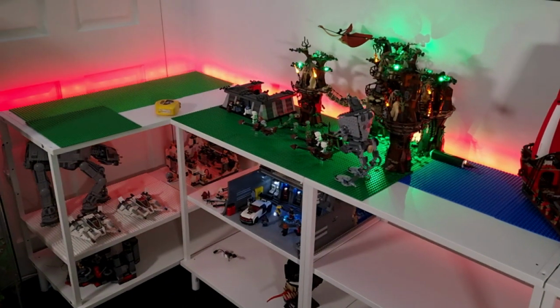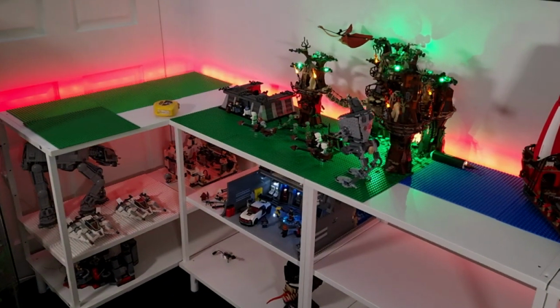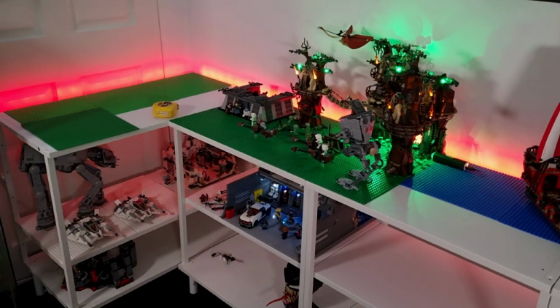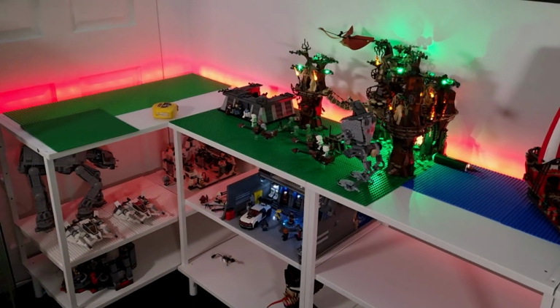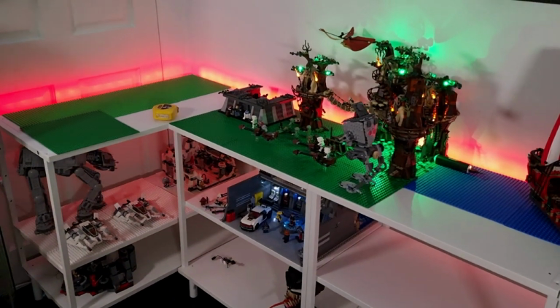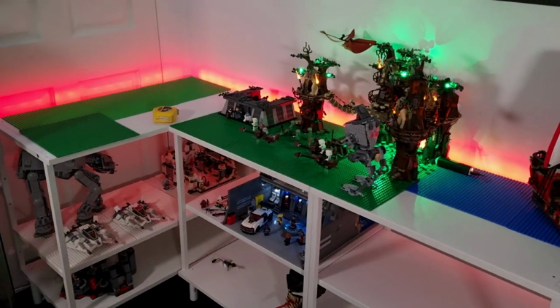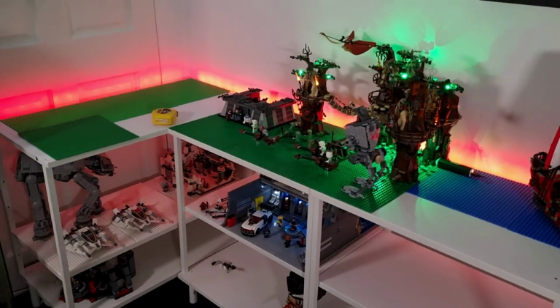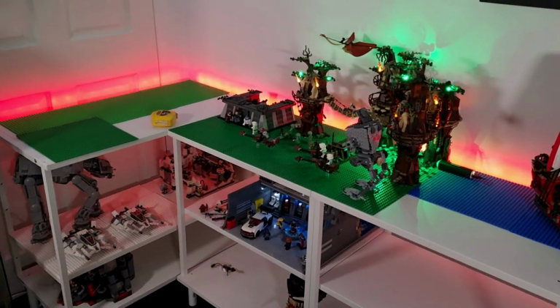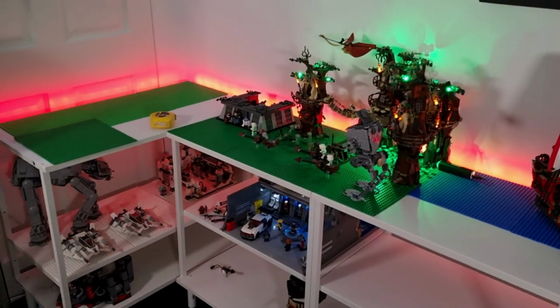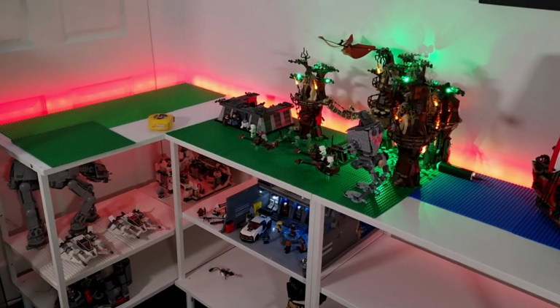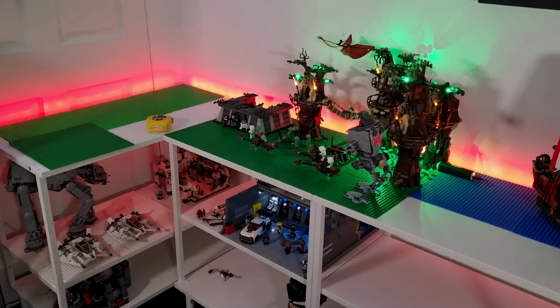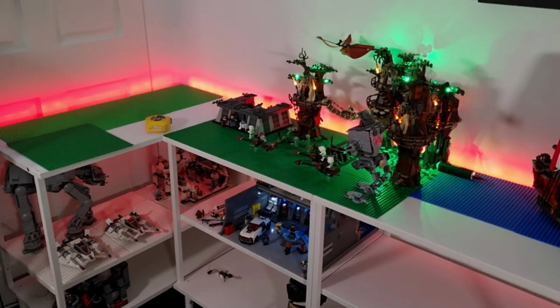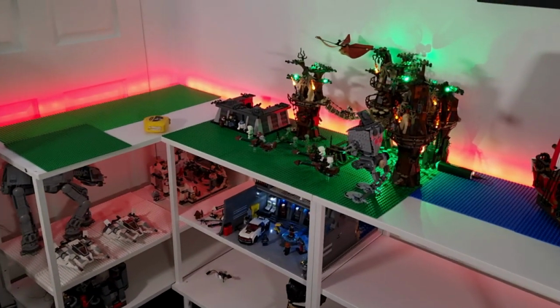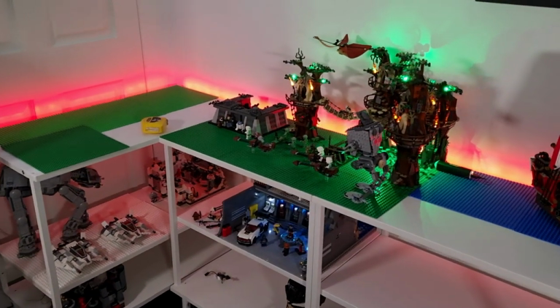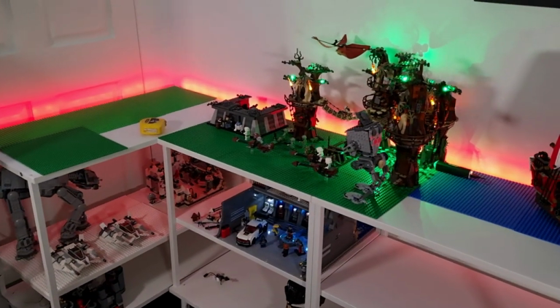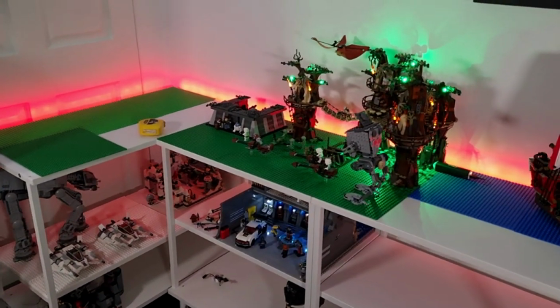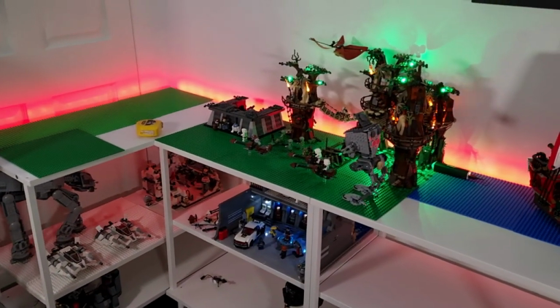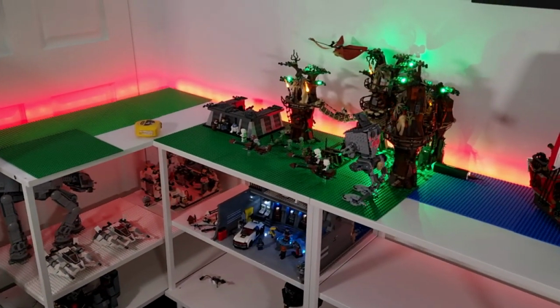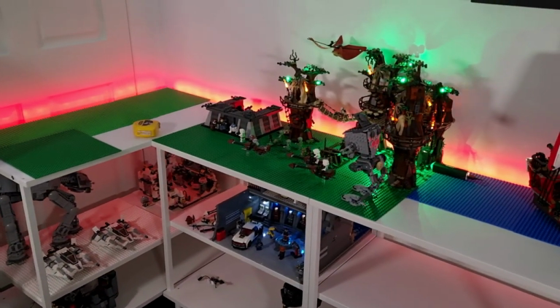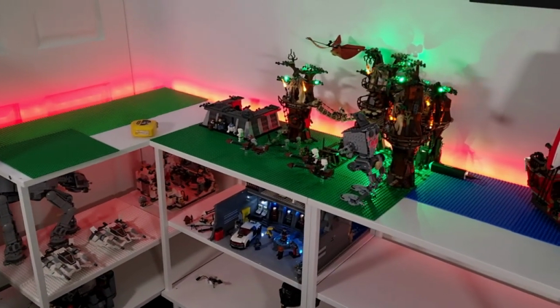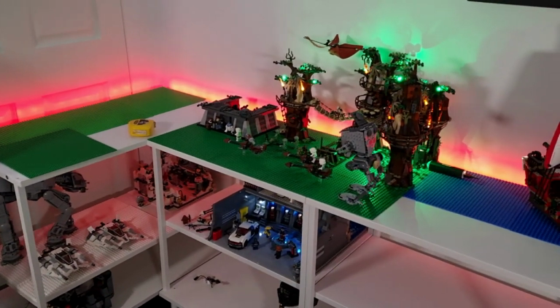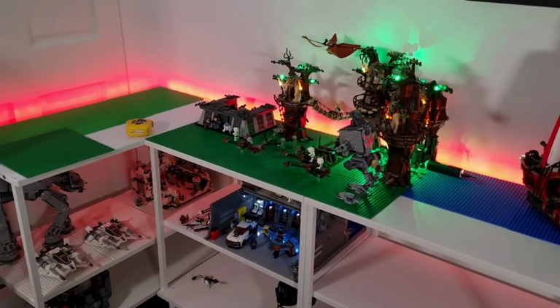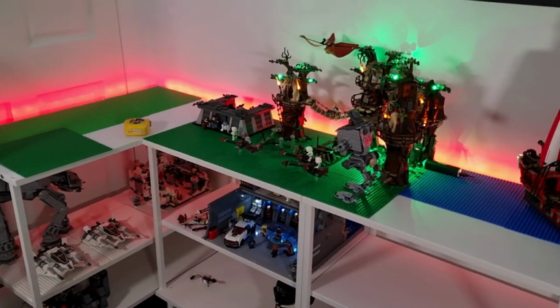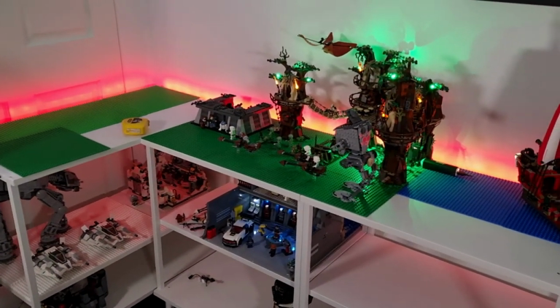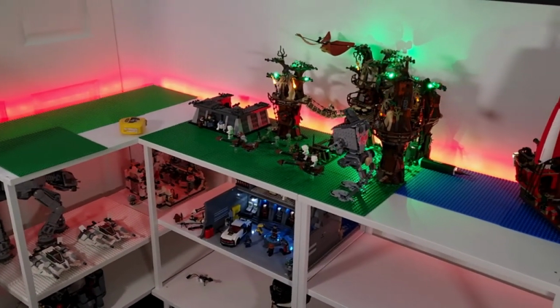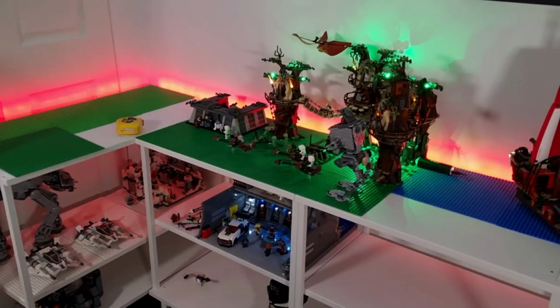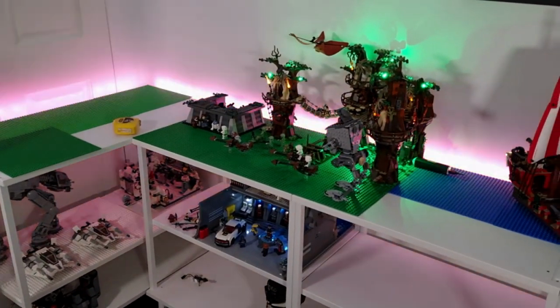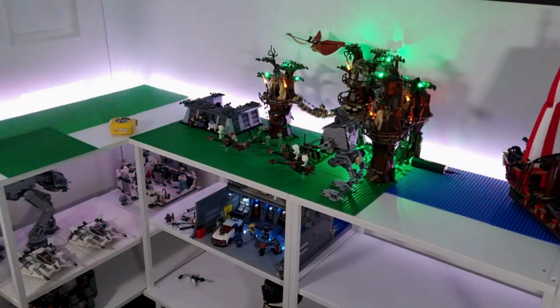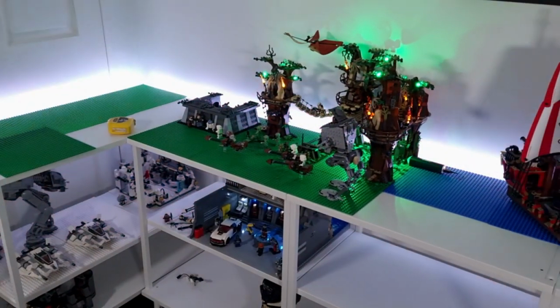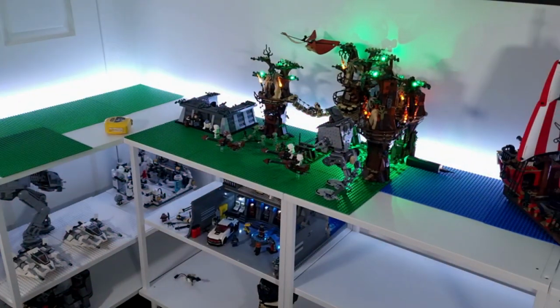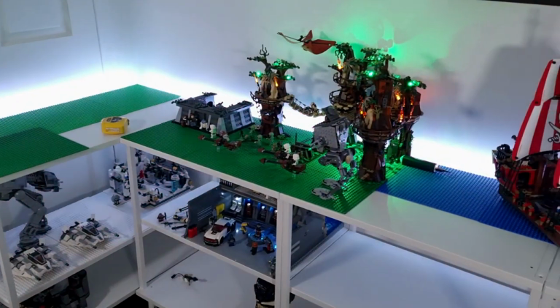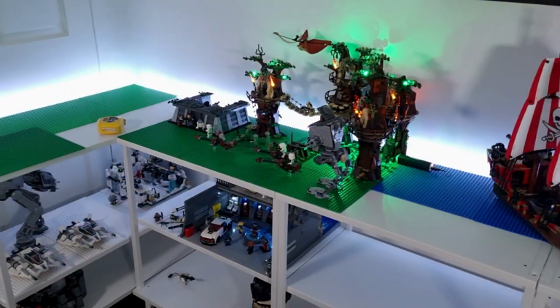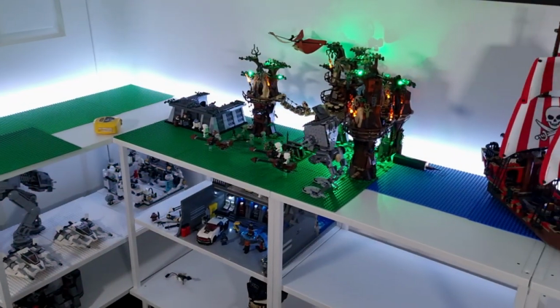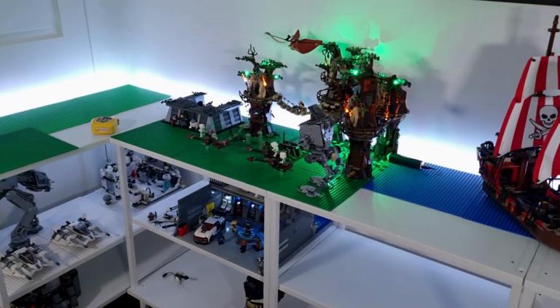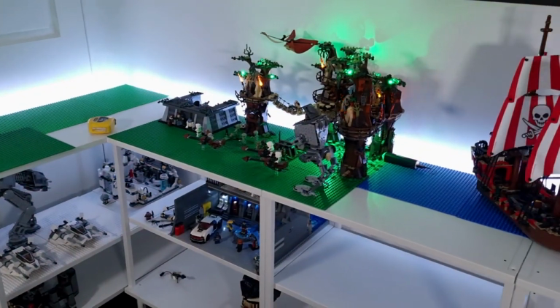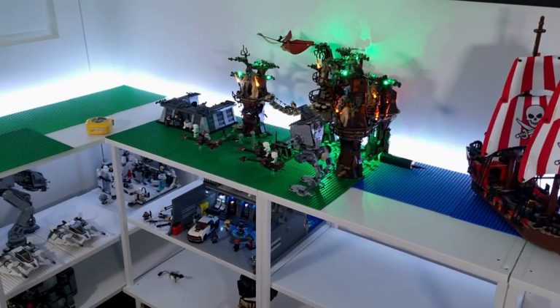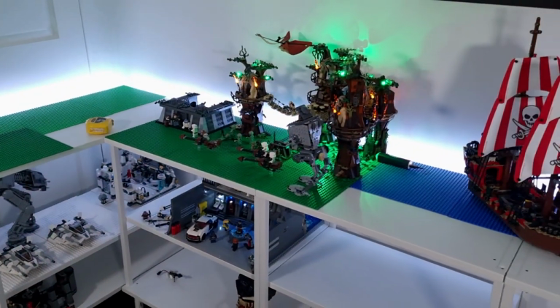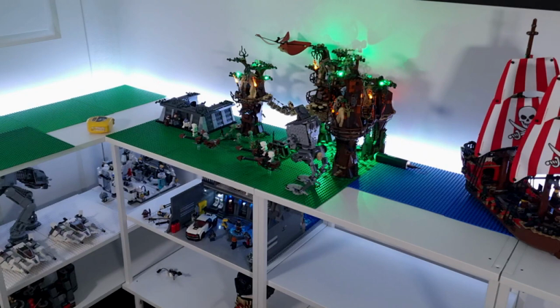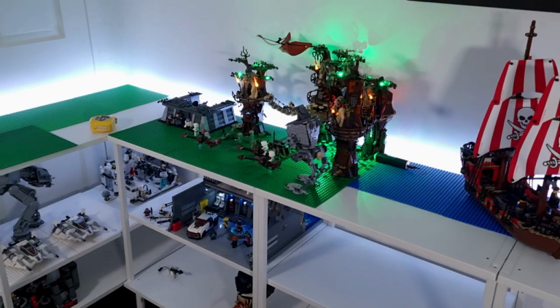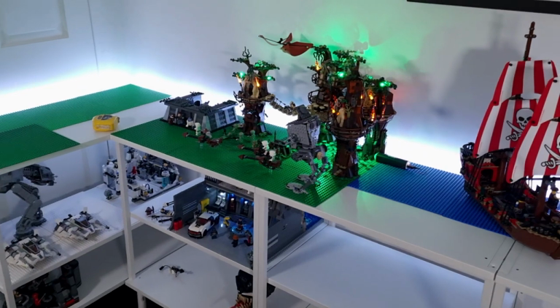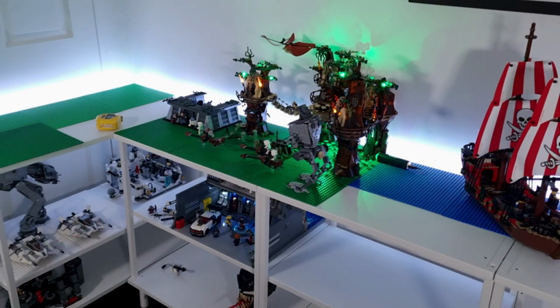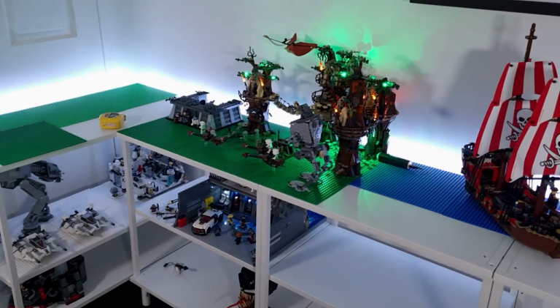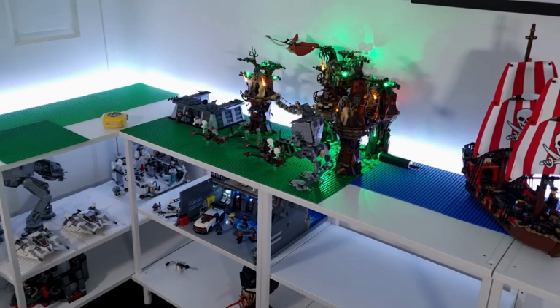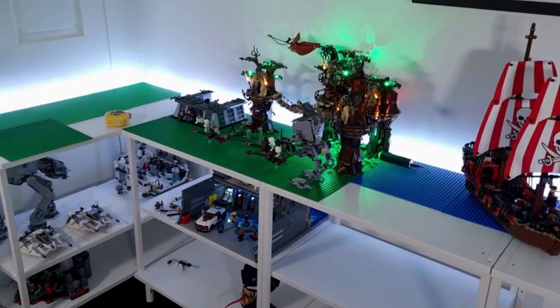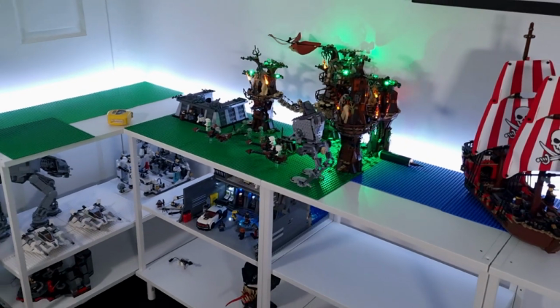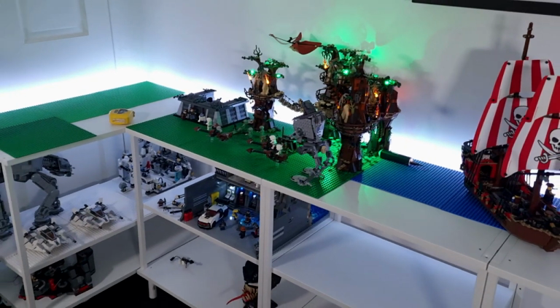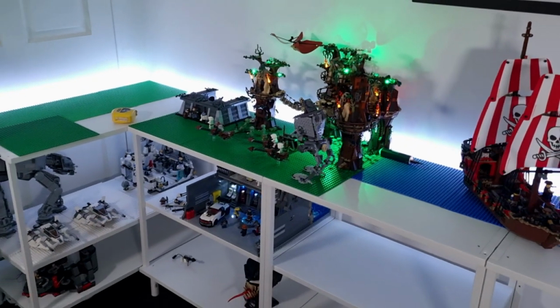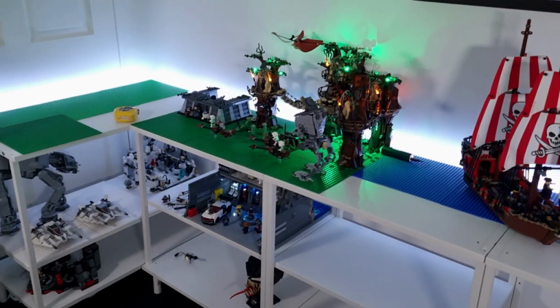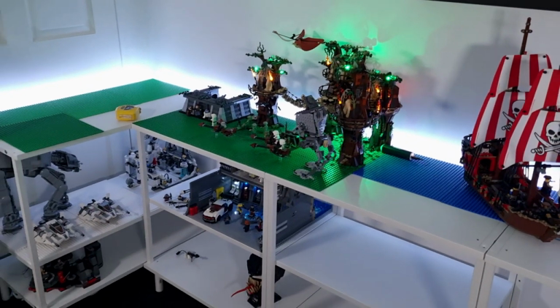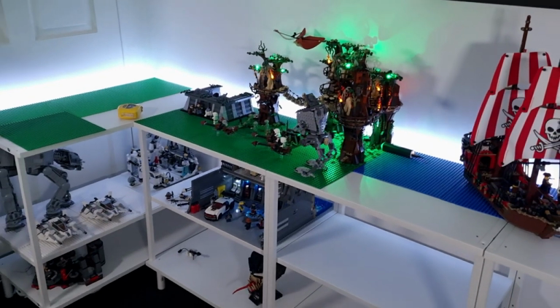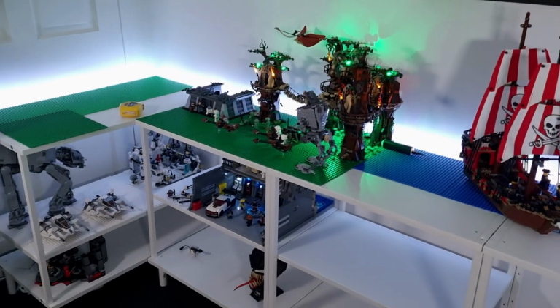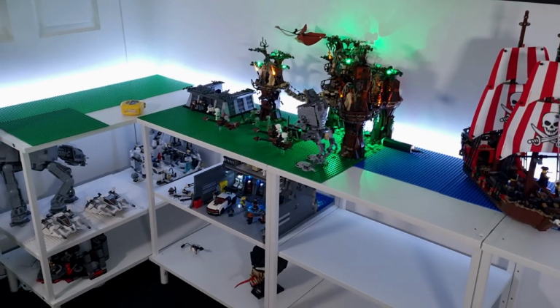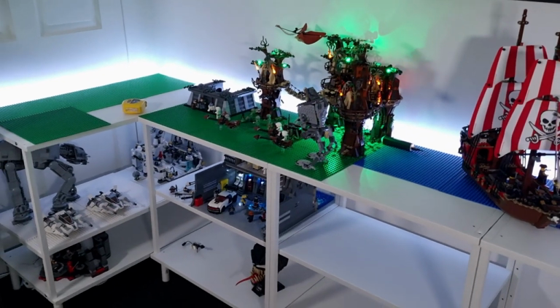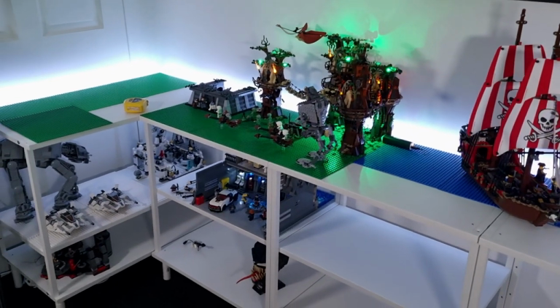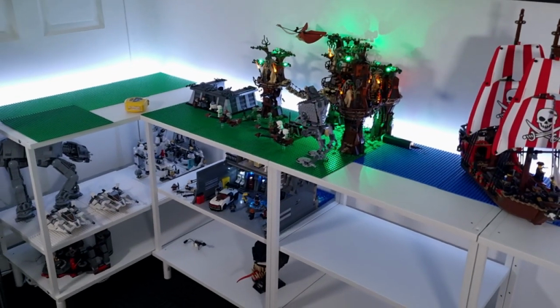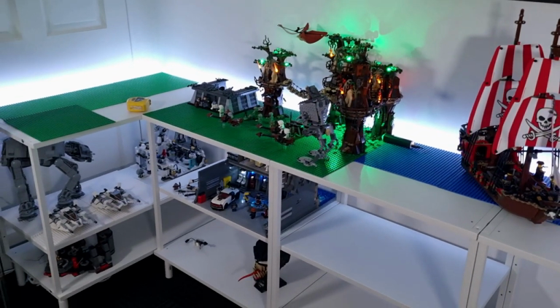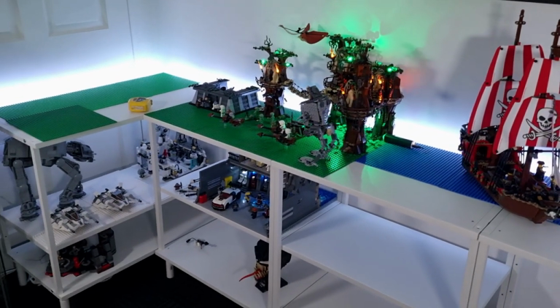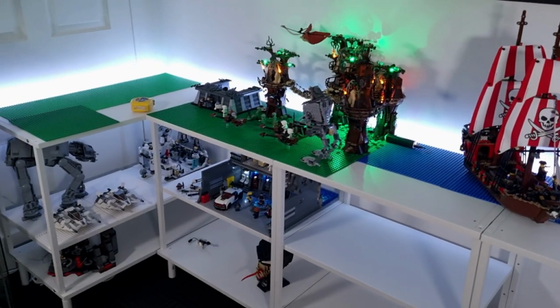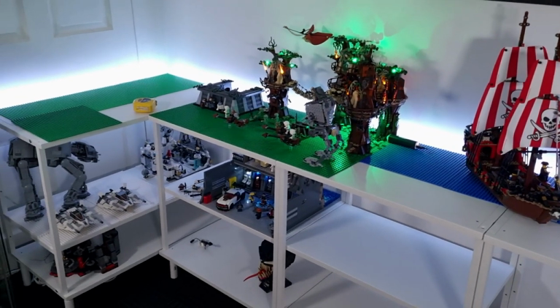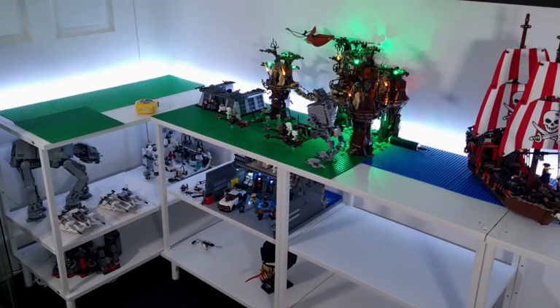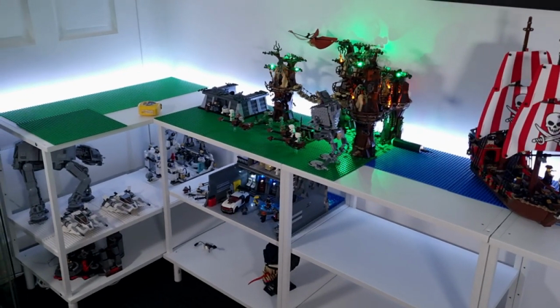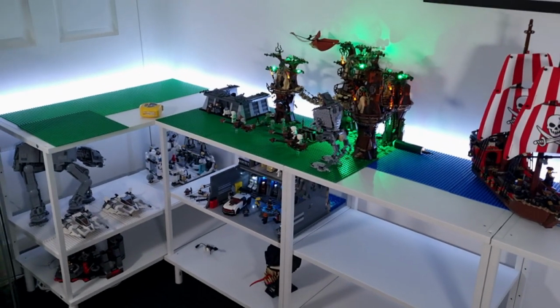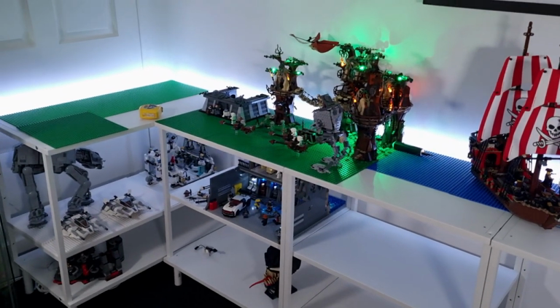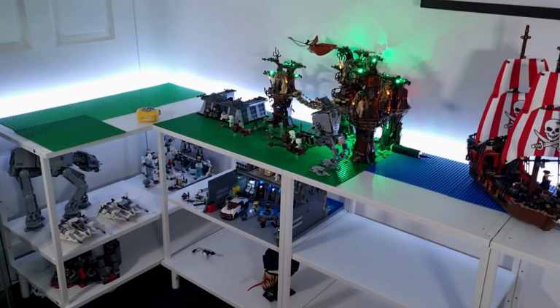I haven't decided what color I want to have — I think I might go with white, but I'm not sure. You guys let me know in the comments.